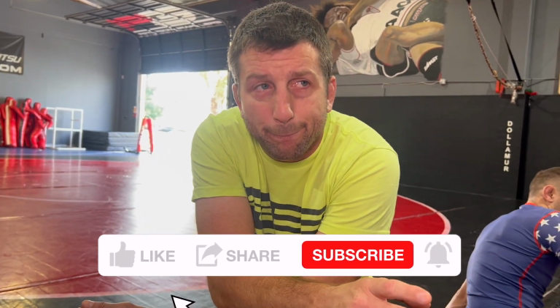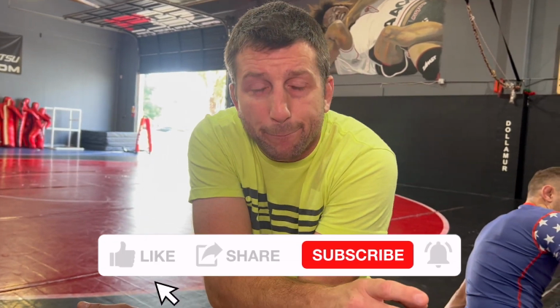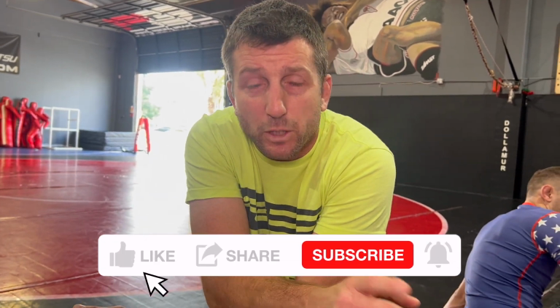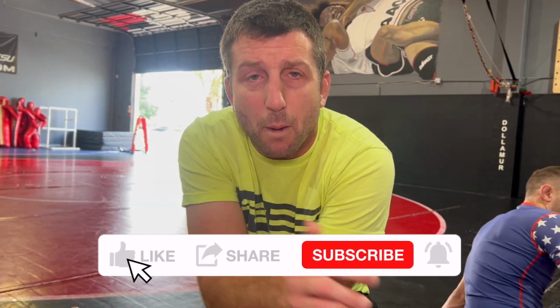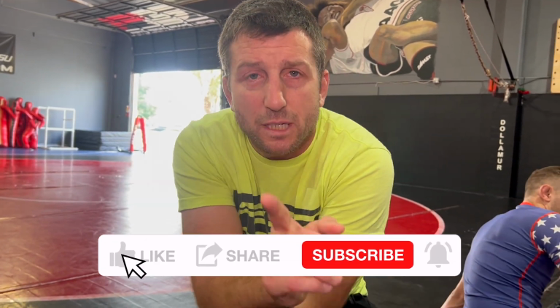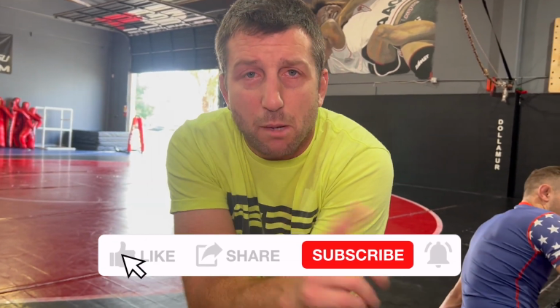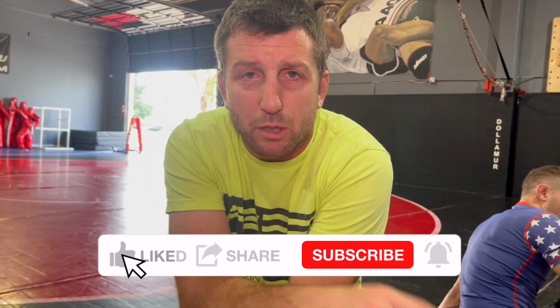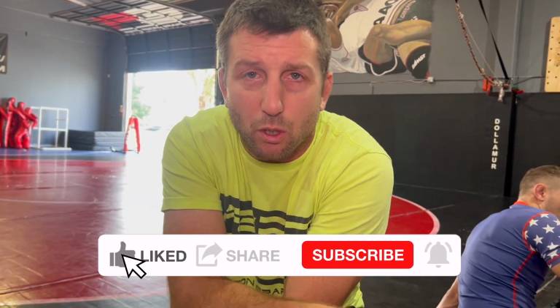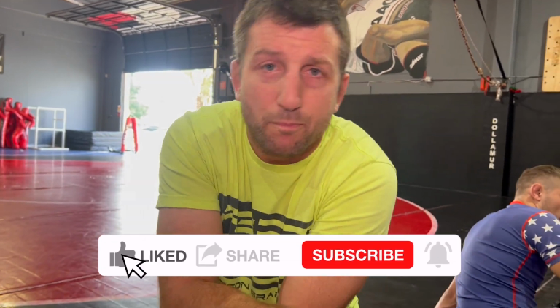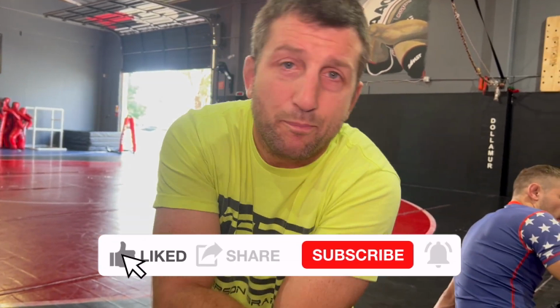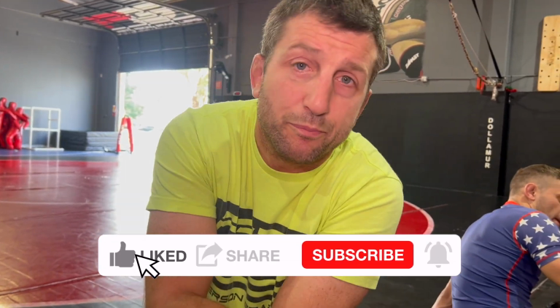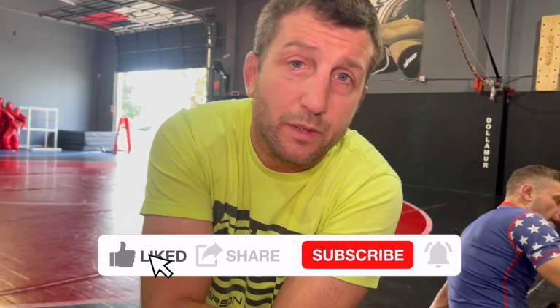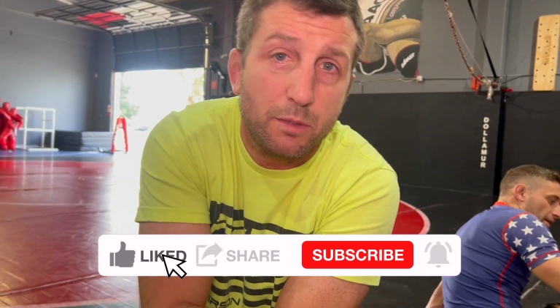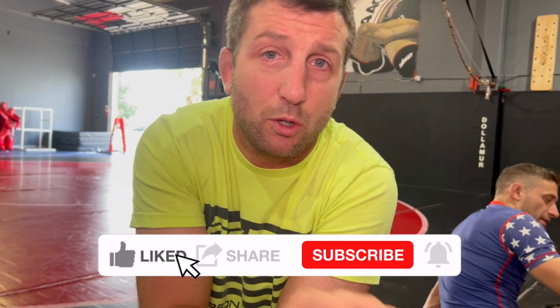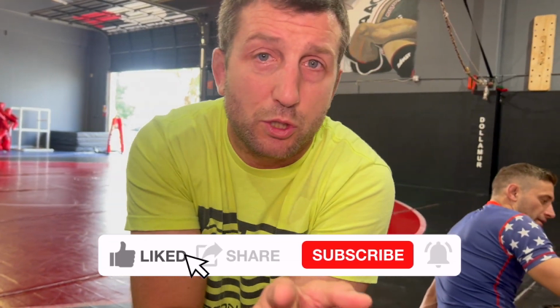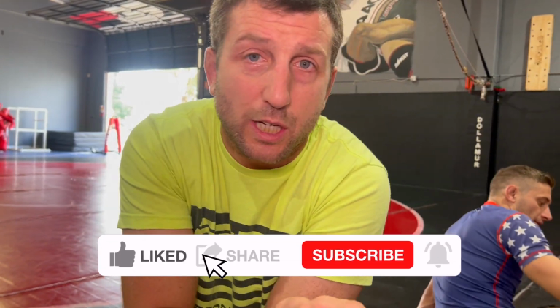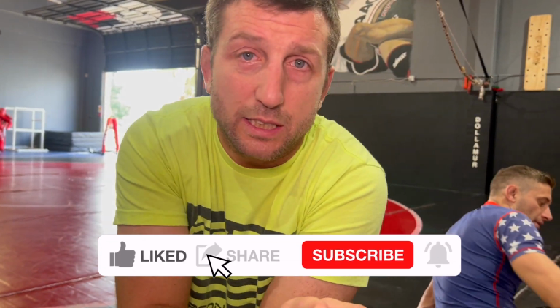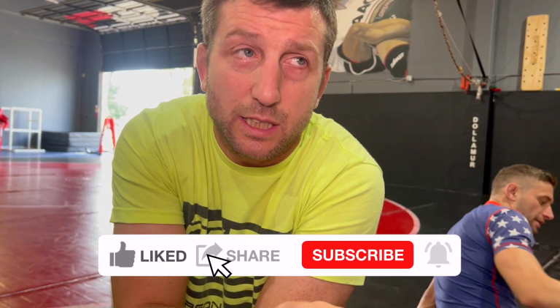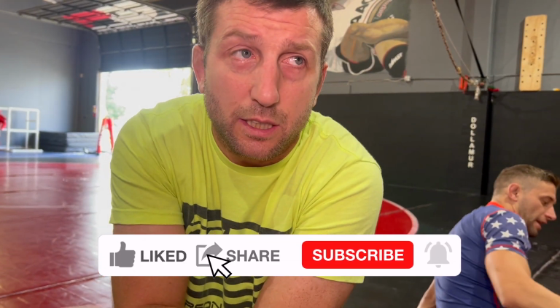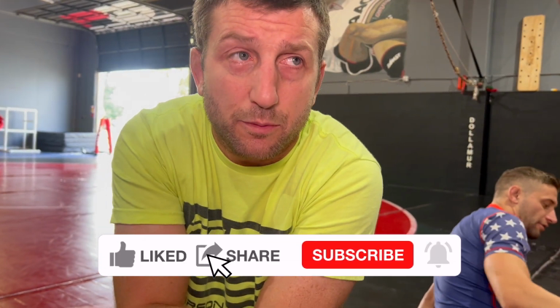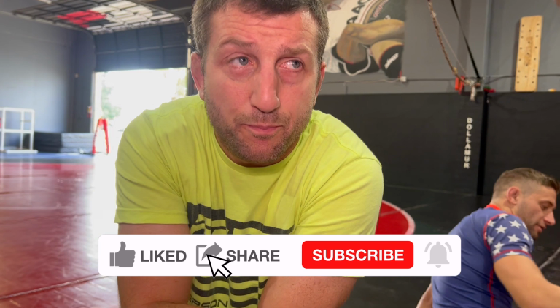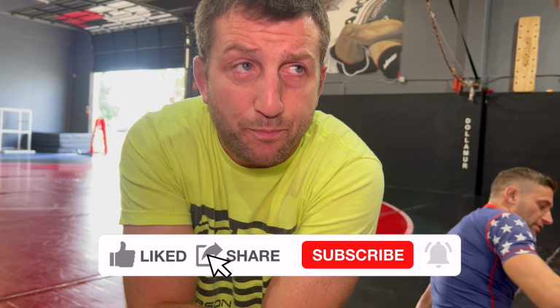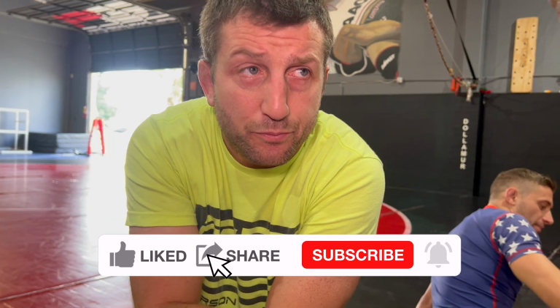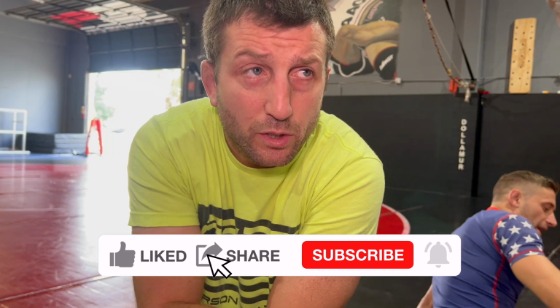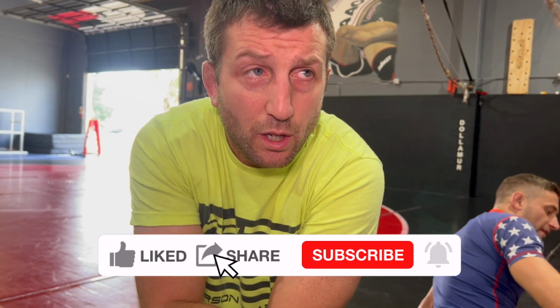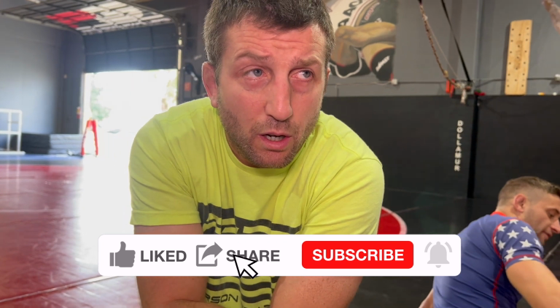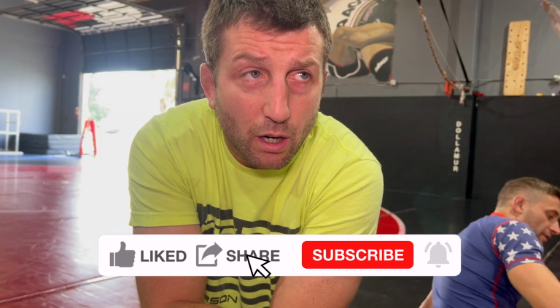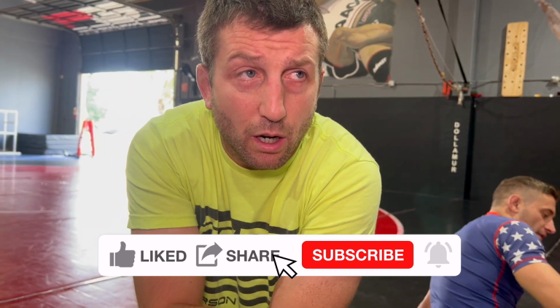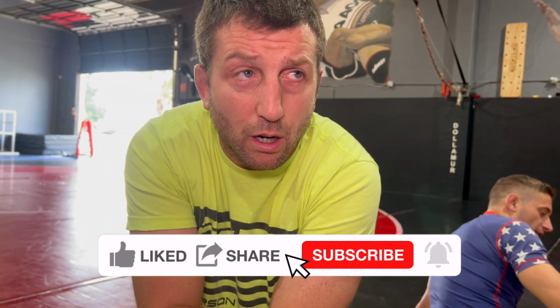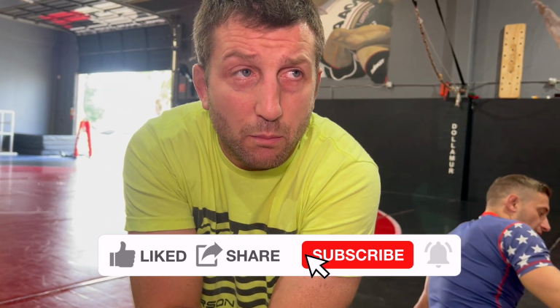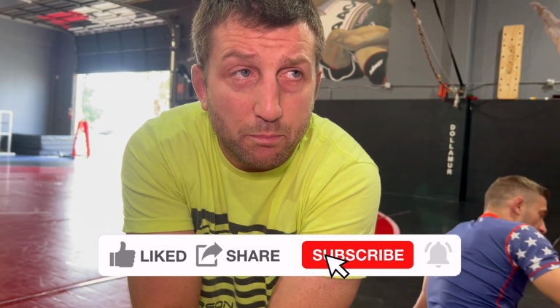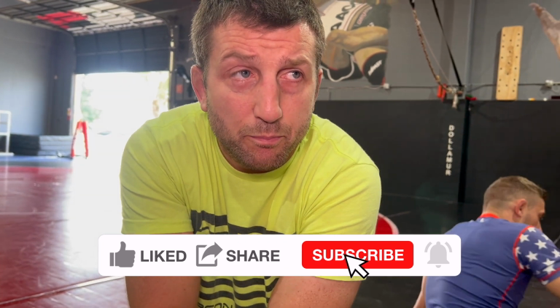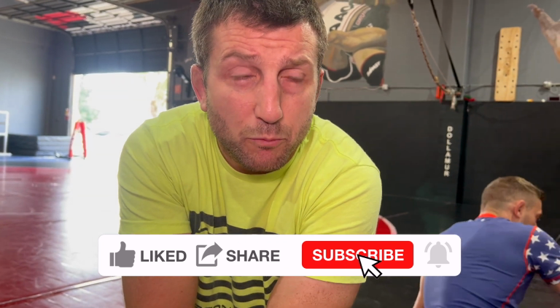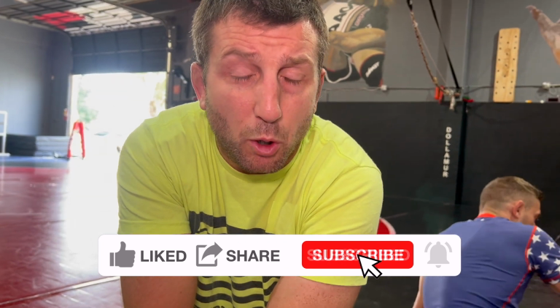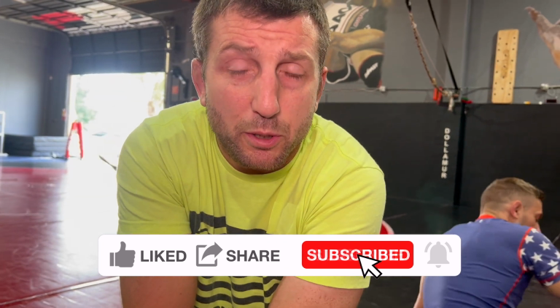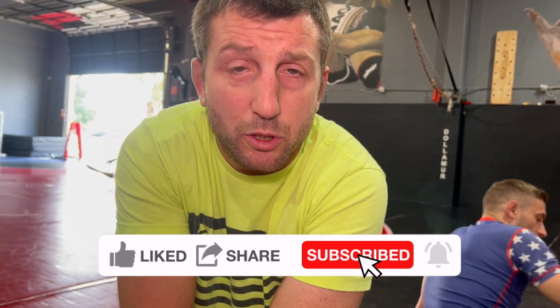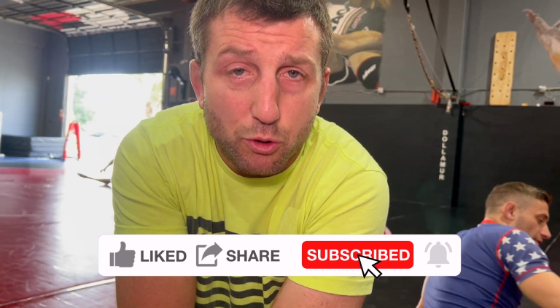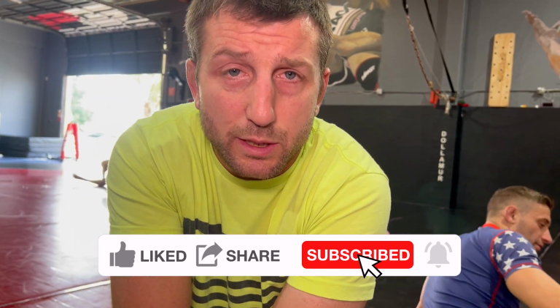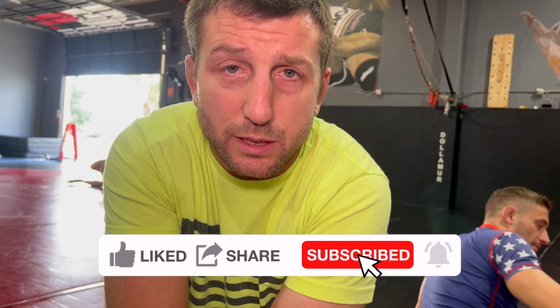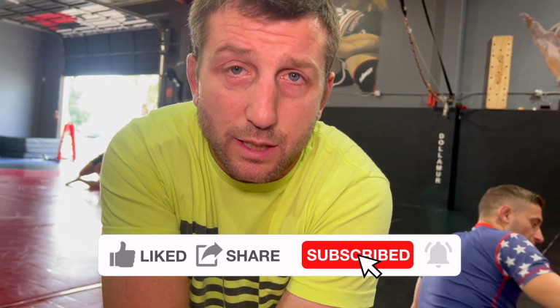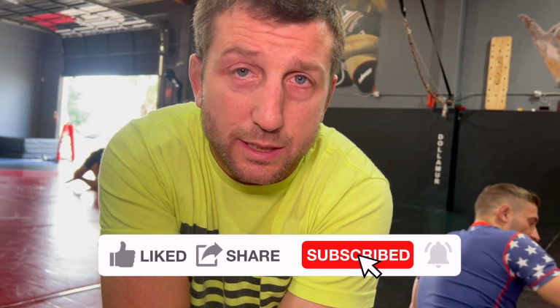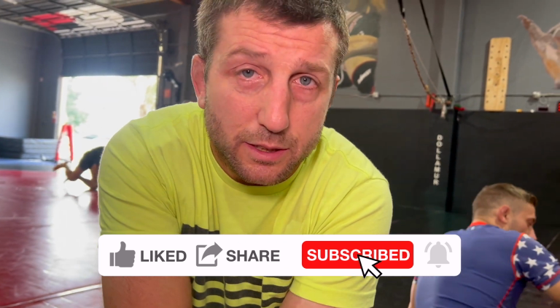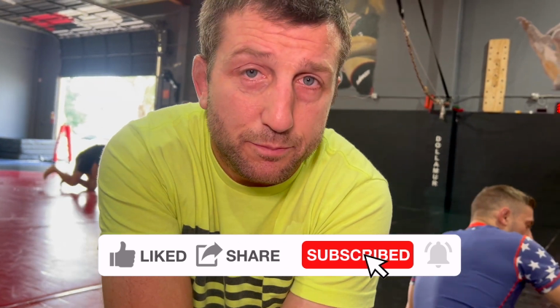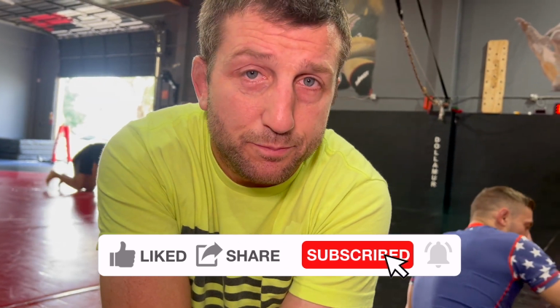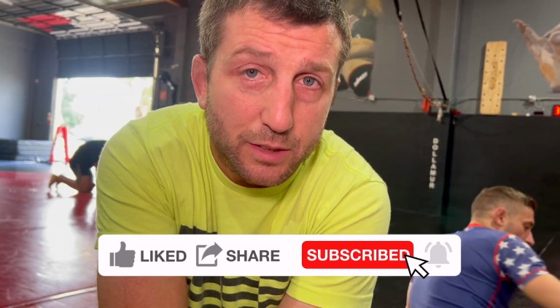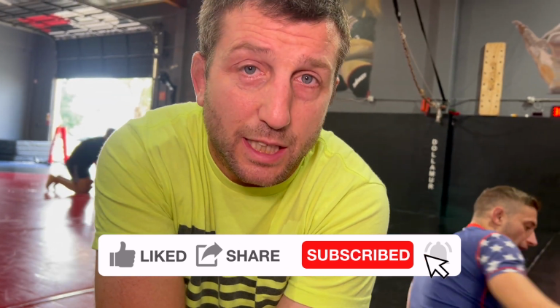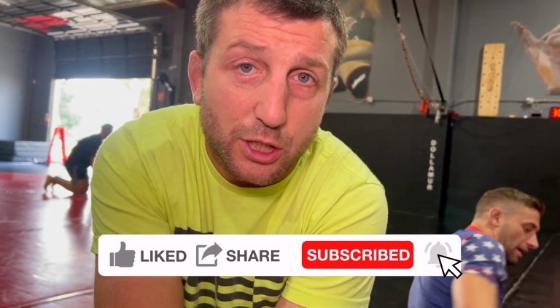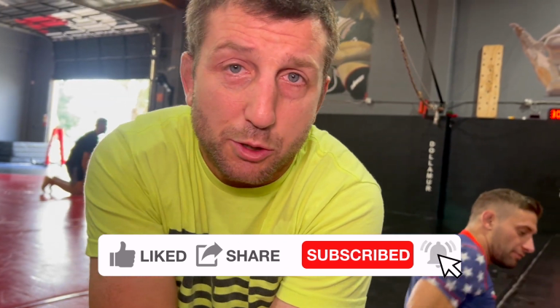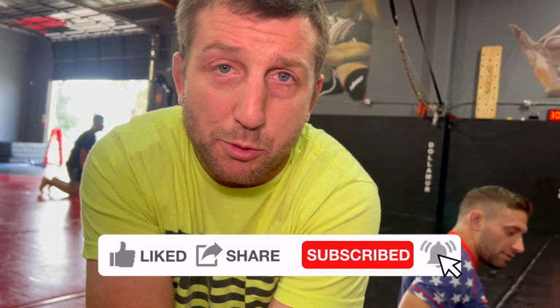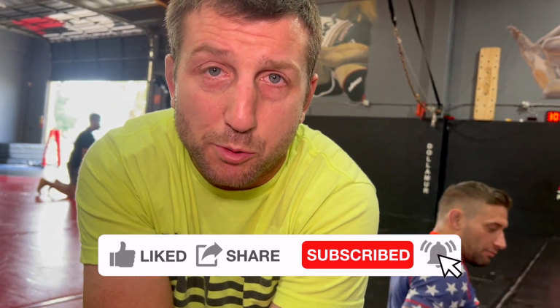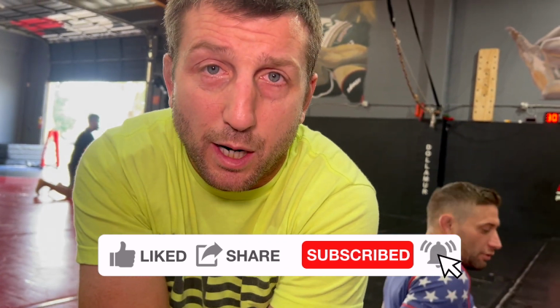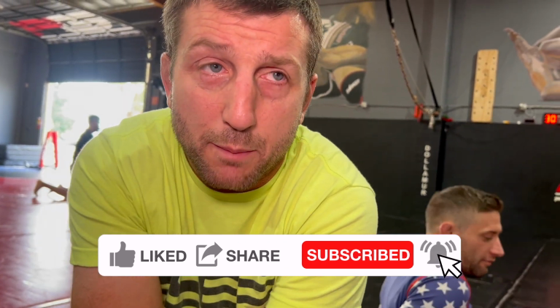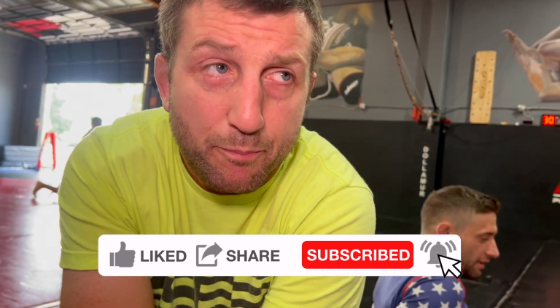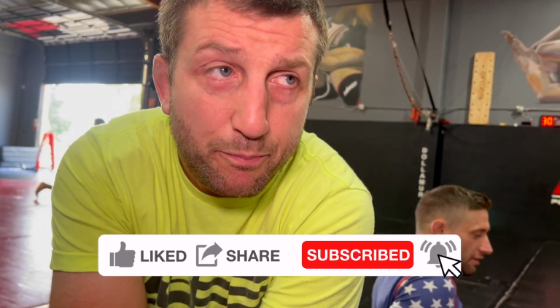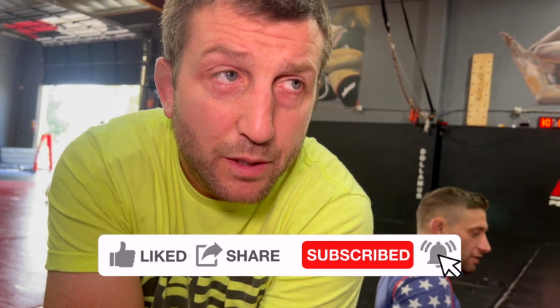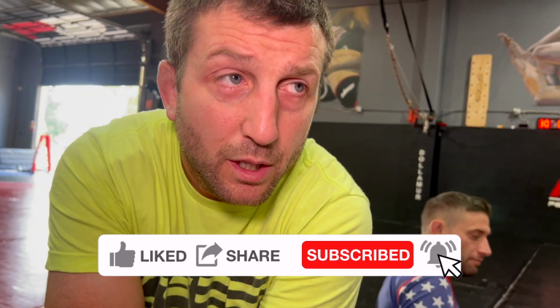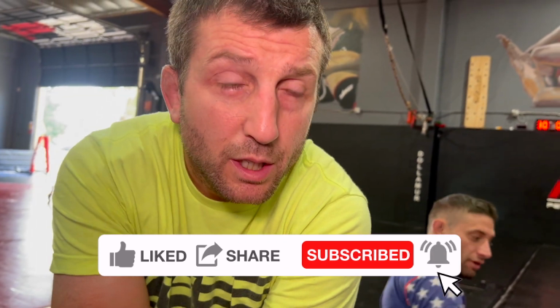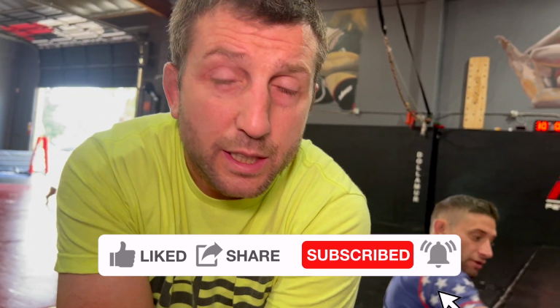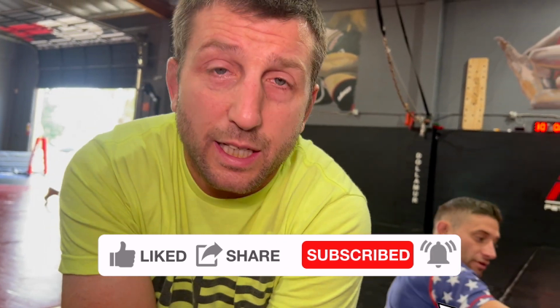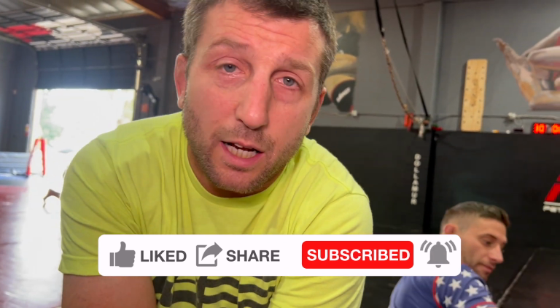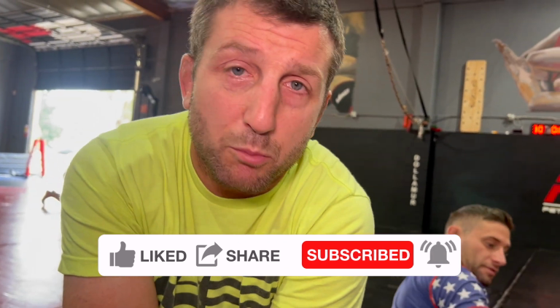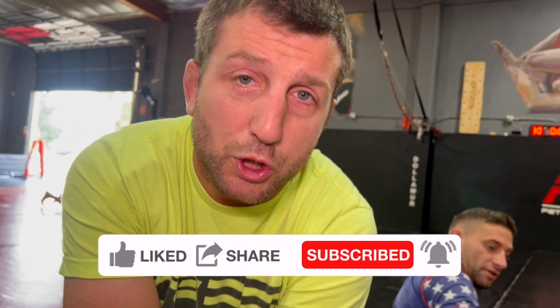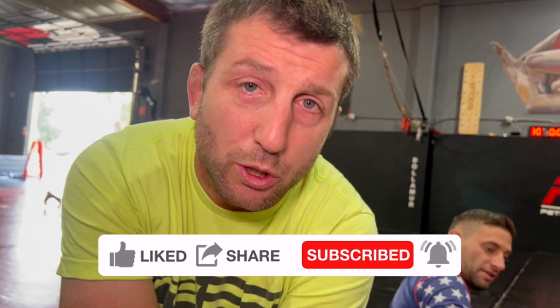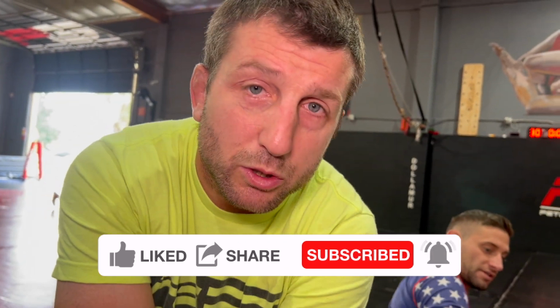Comment down below, let me know what you guys think. Hope you enjoyed this lesson — like, share, subscribe. Get out of more chokes. See you guys next time with more good stuff.